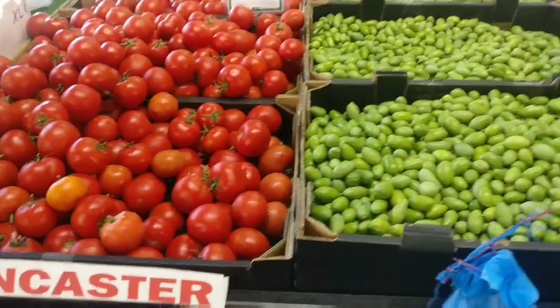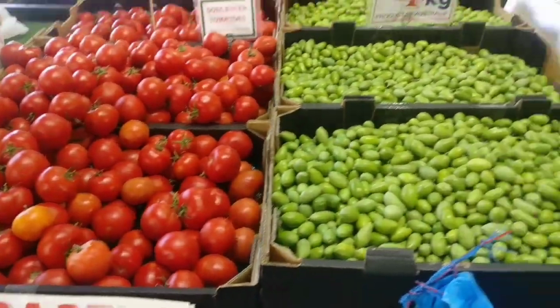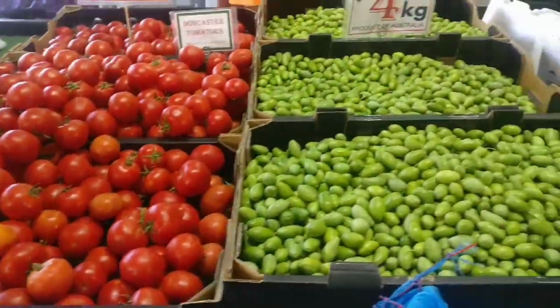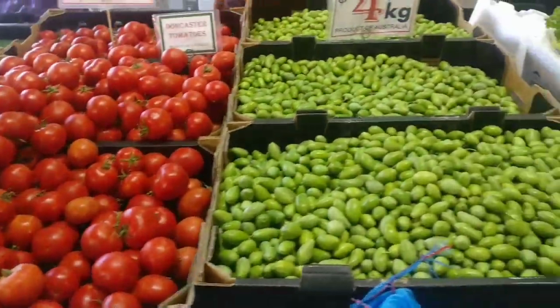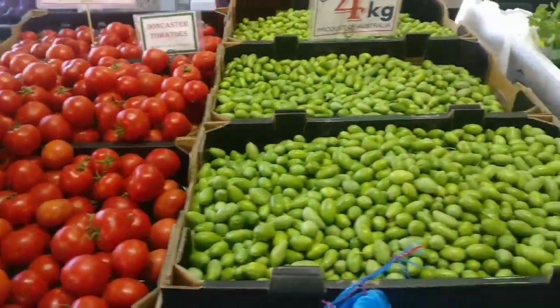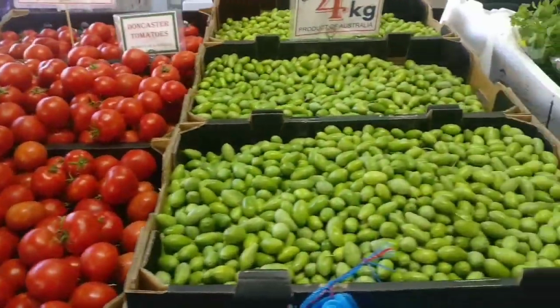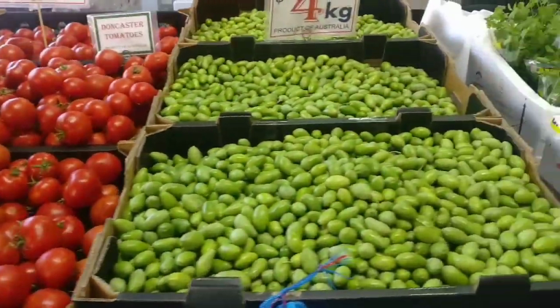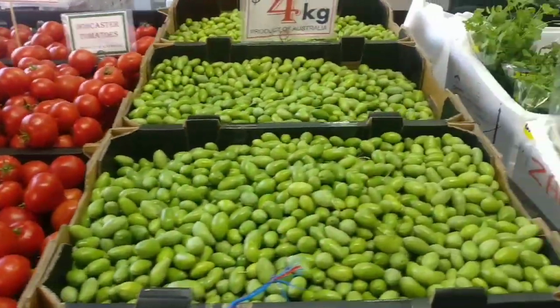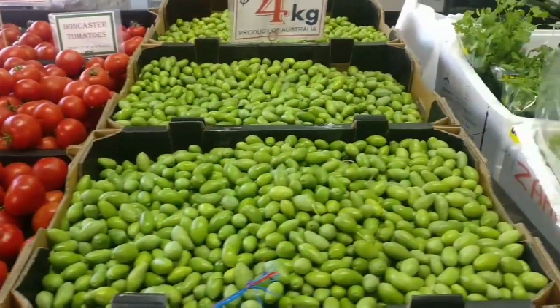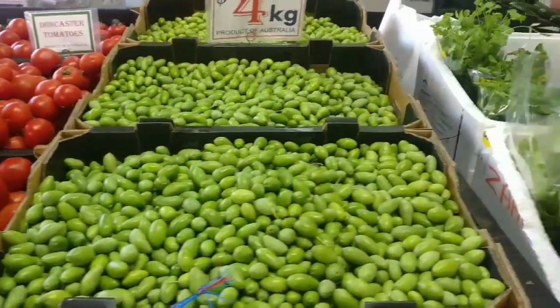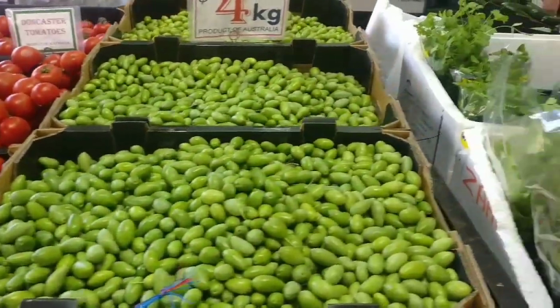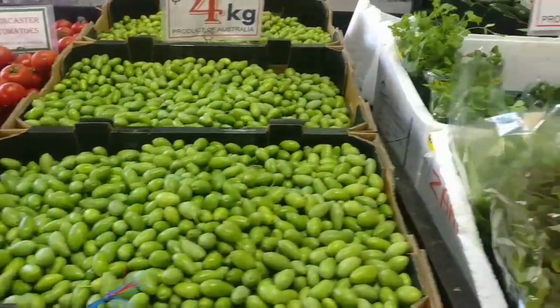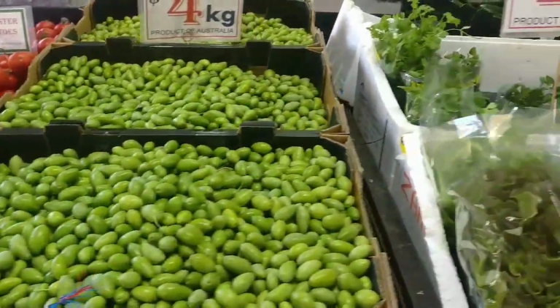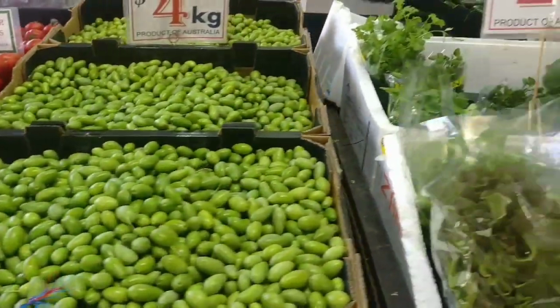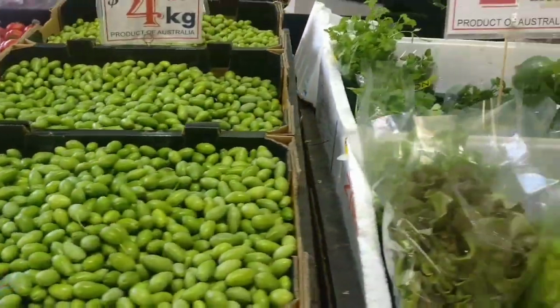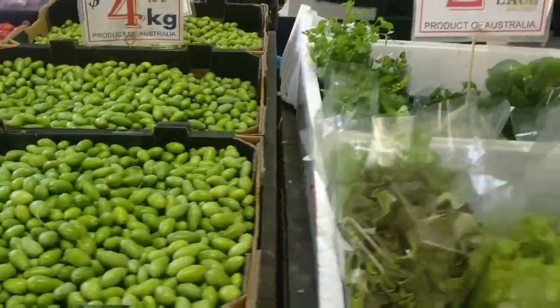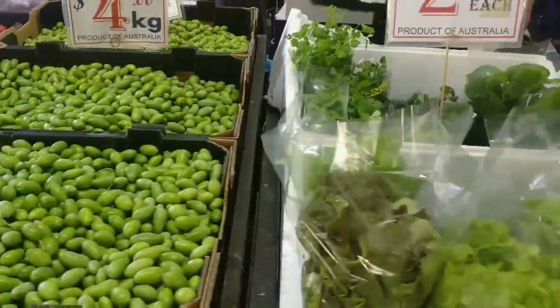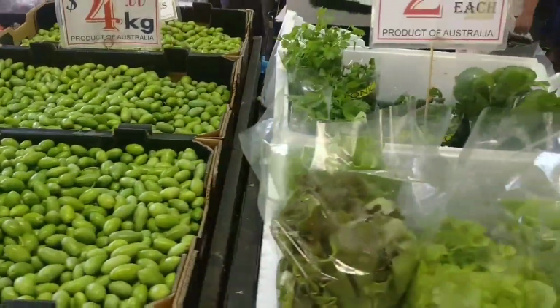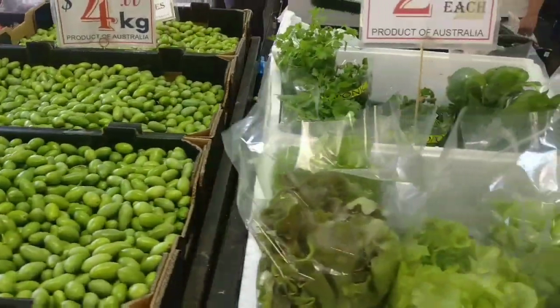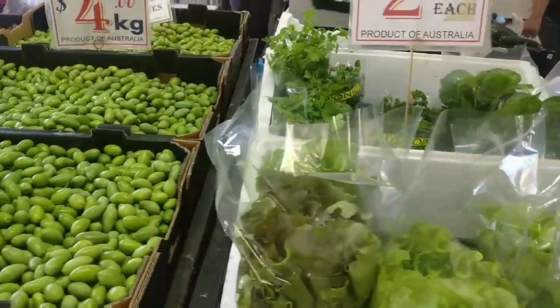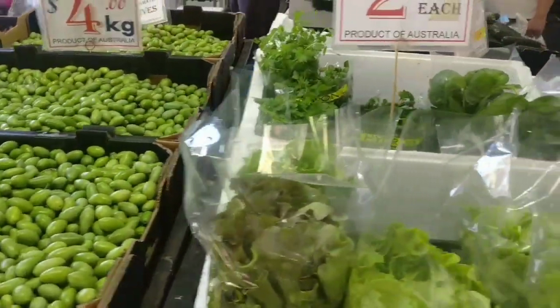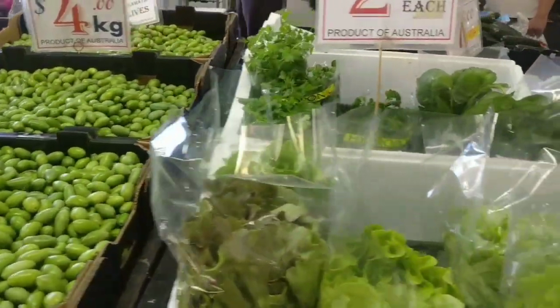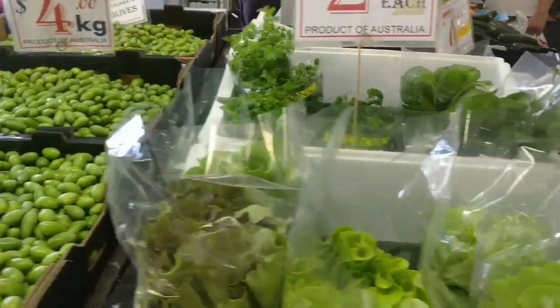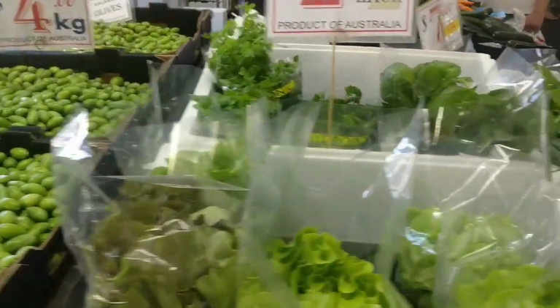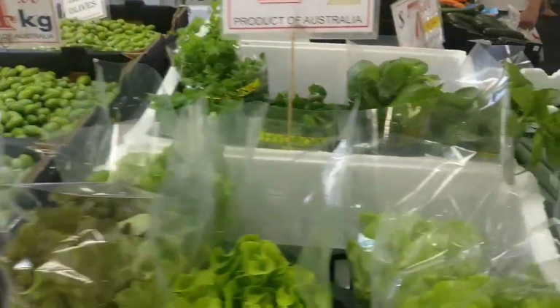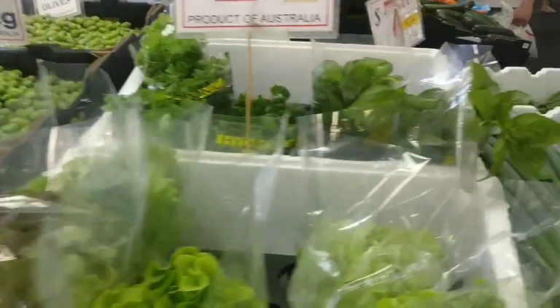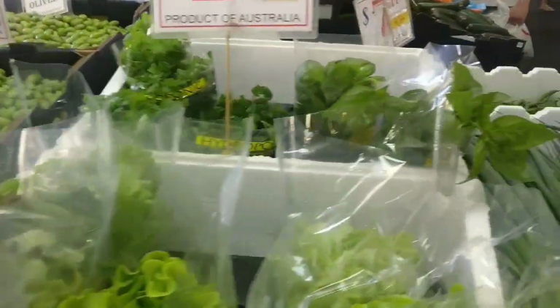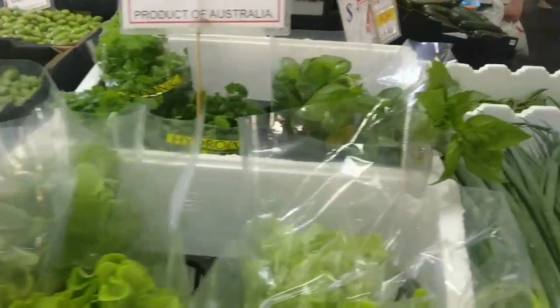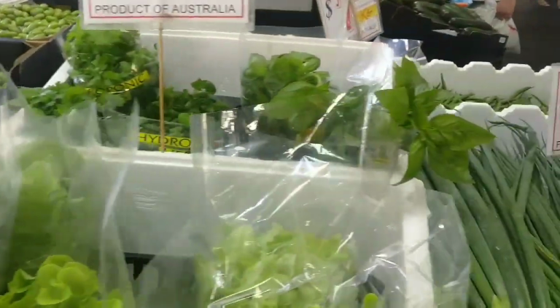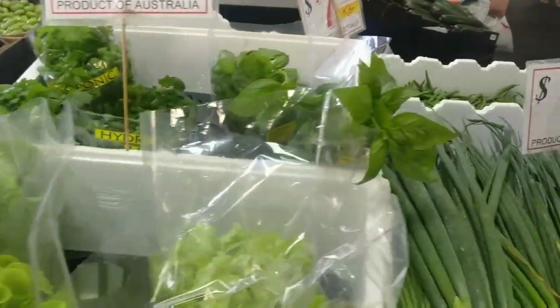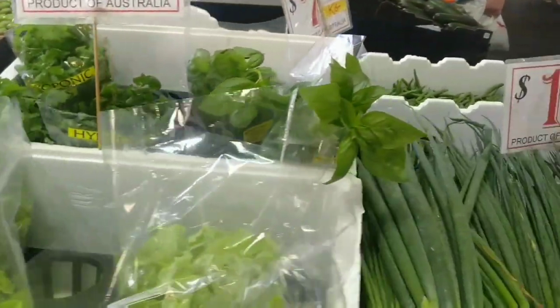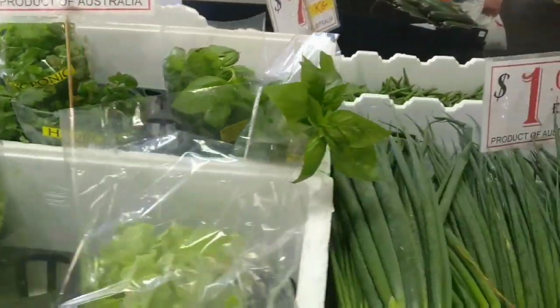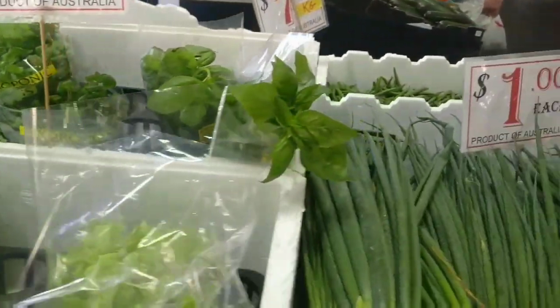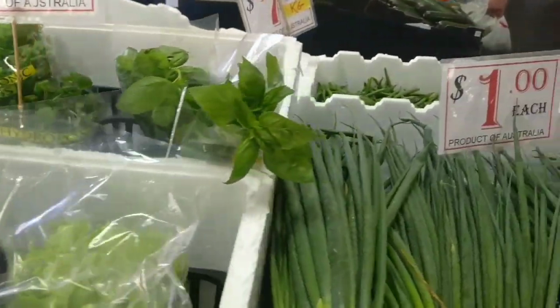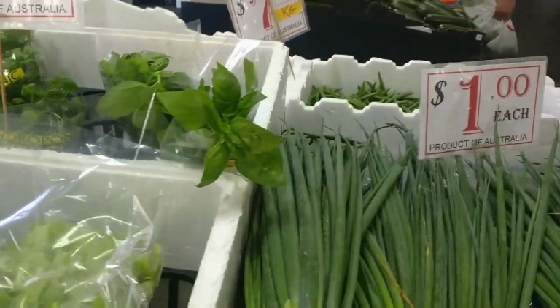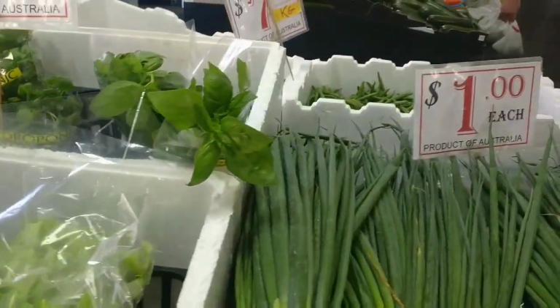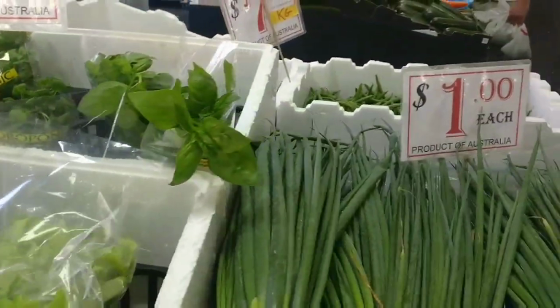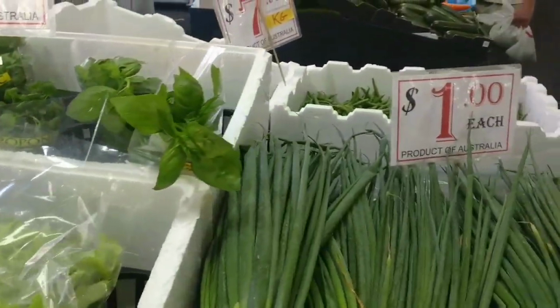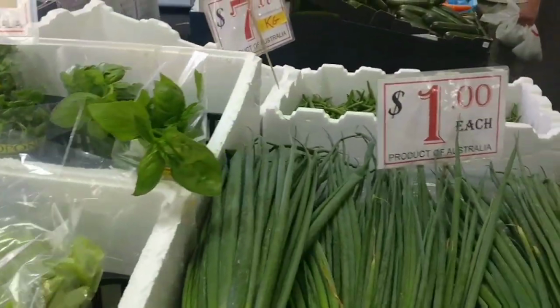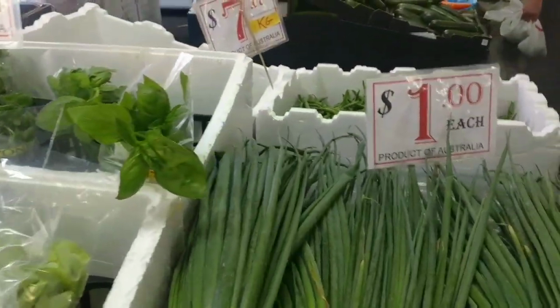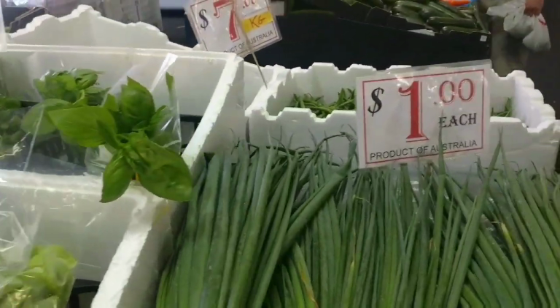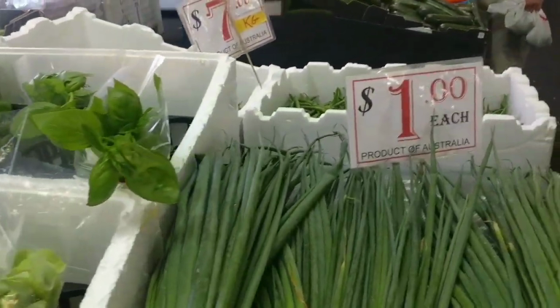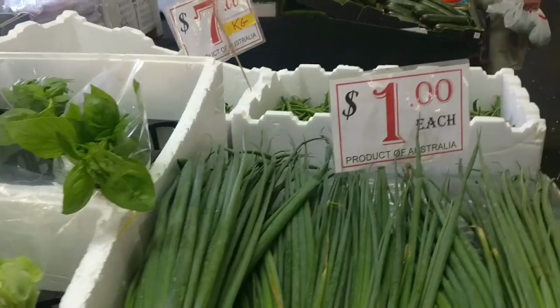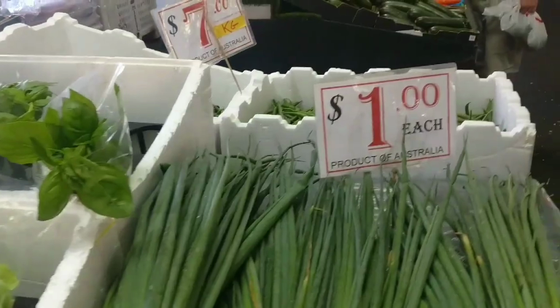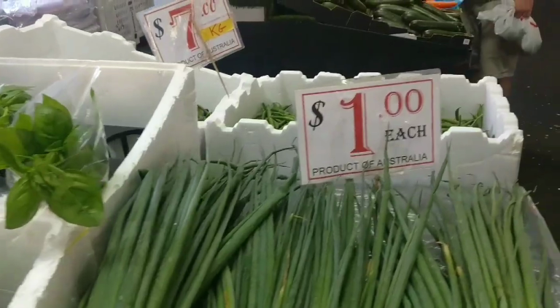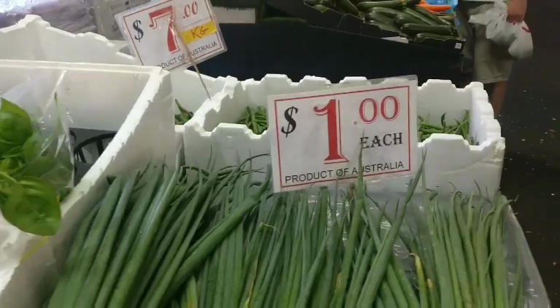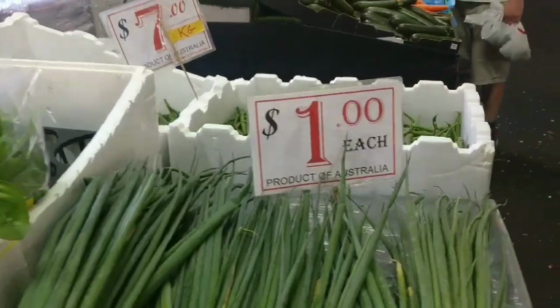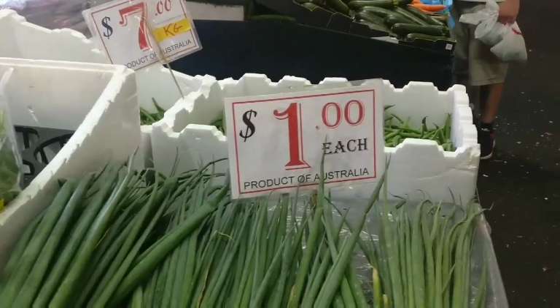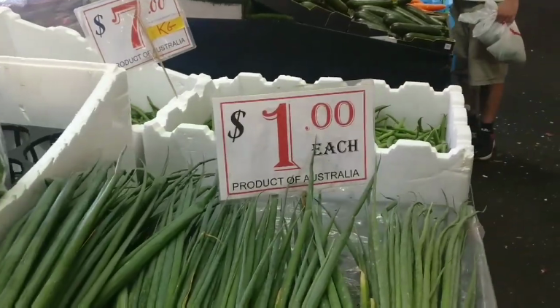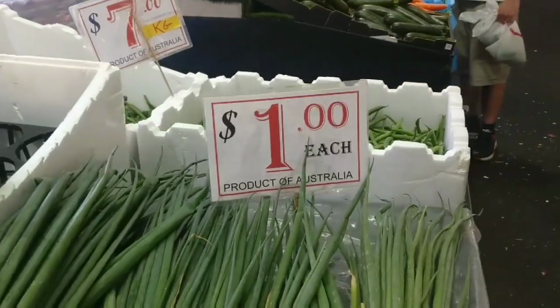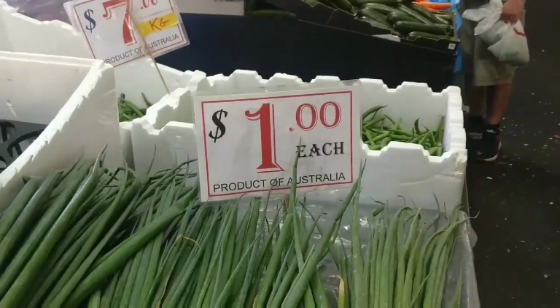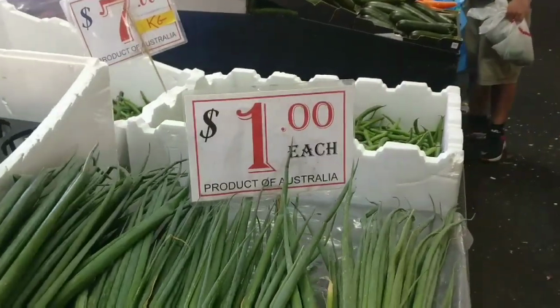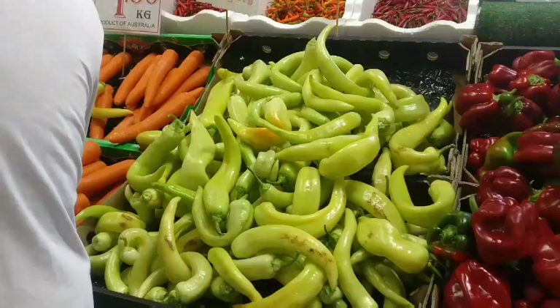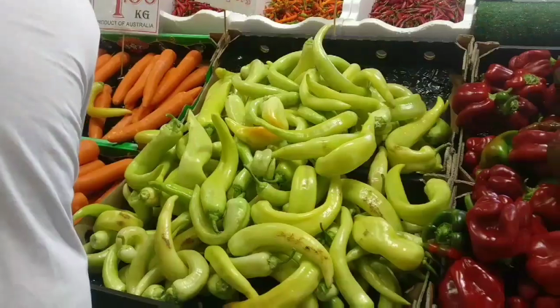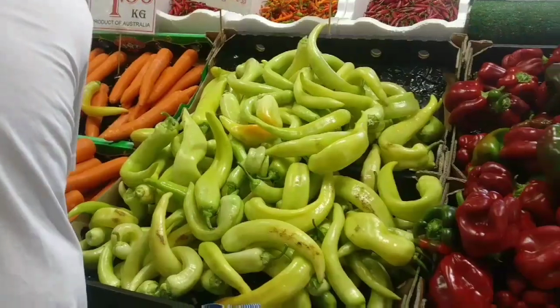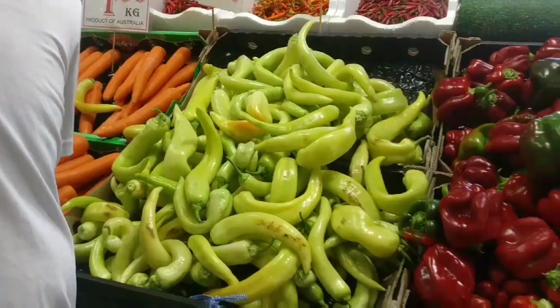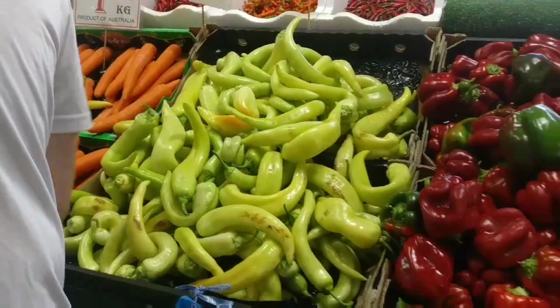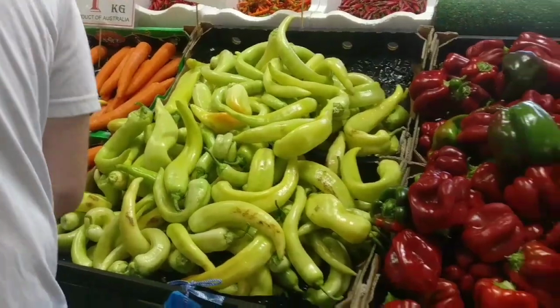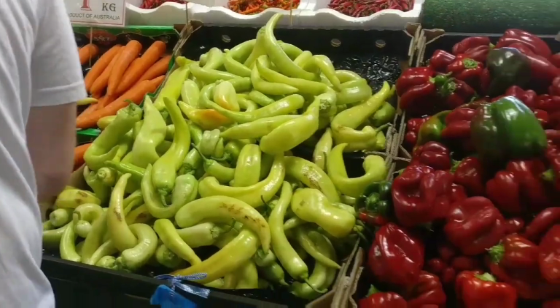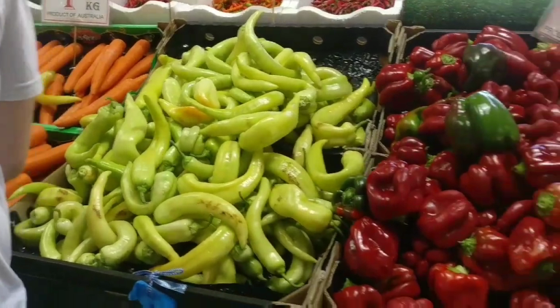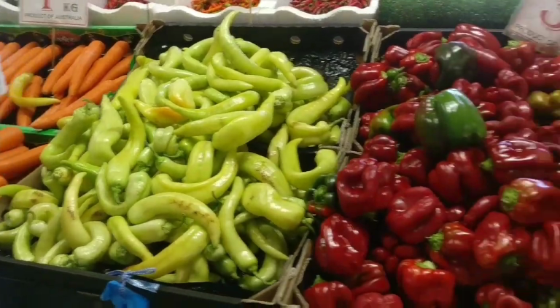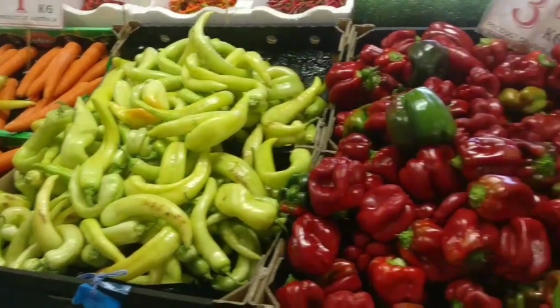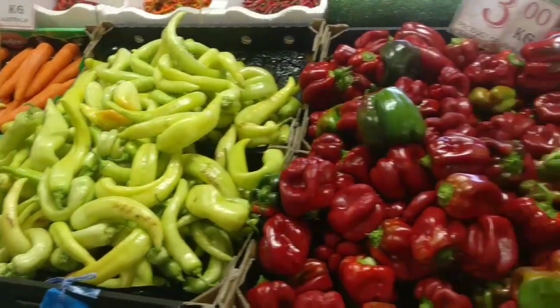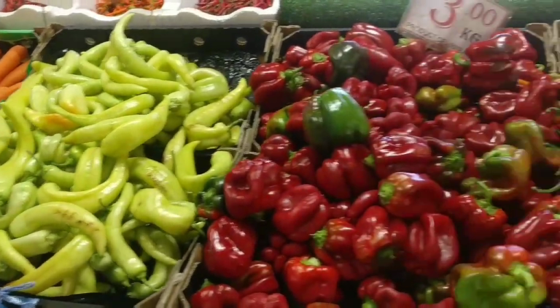Salads. Here is the top of the varieties.